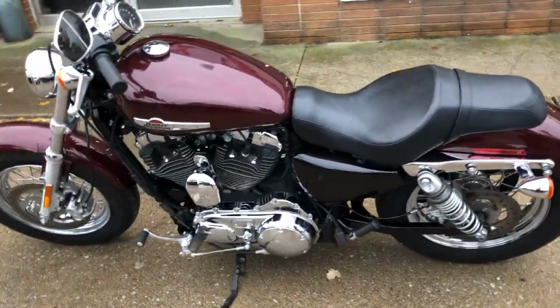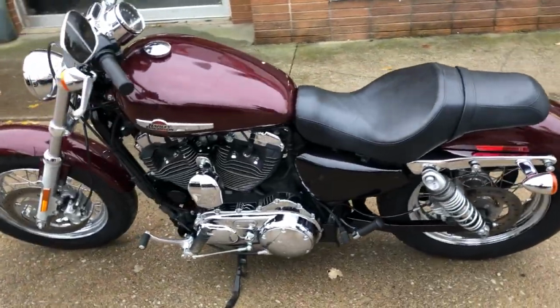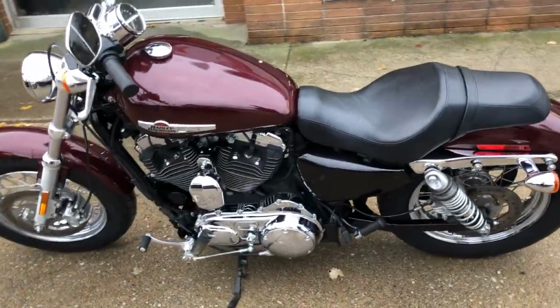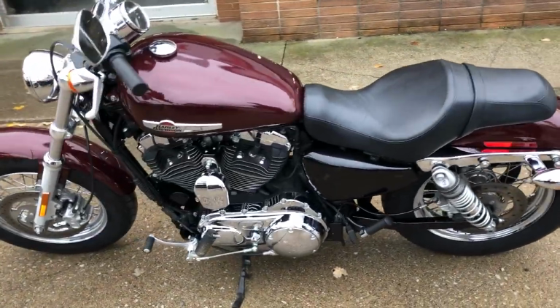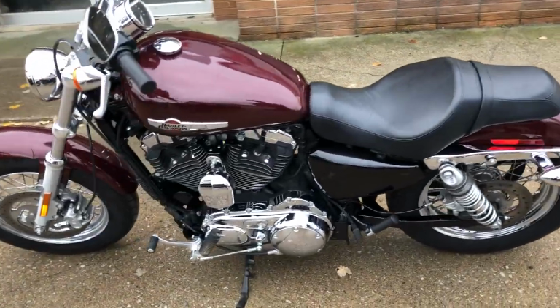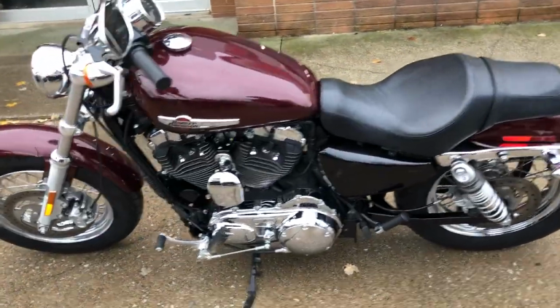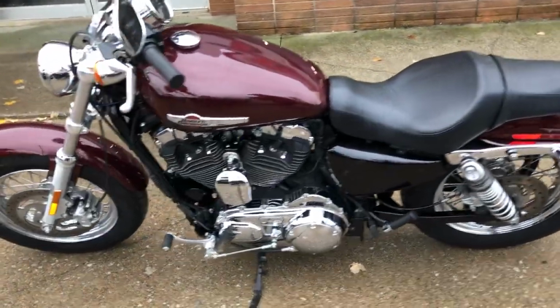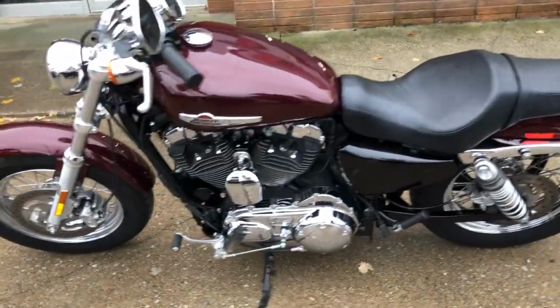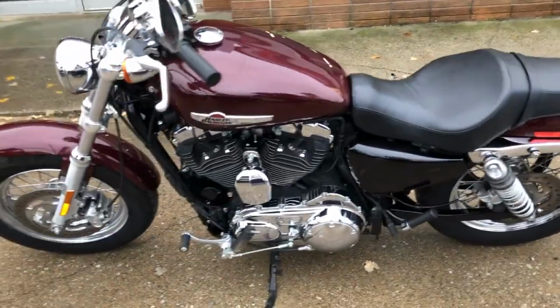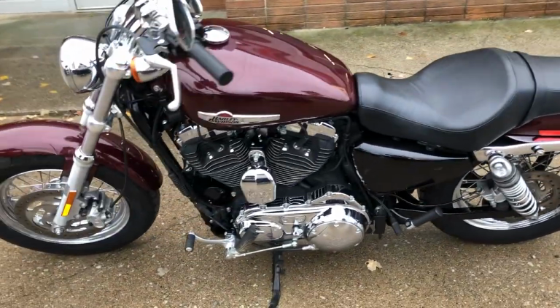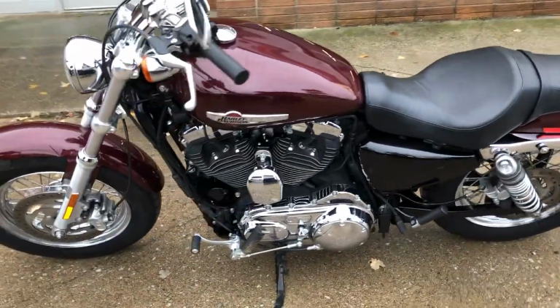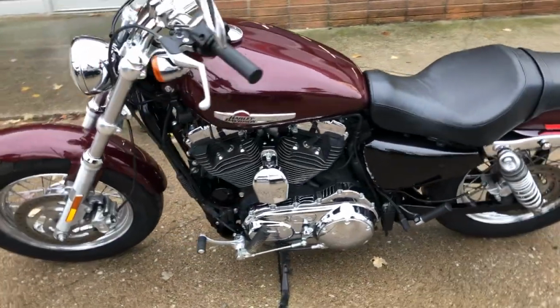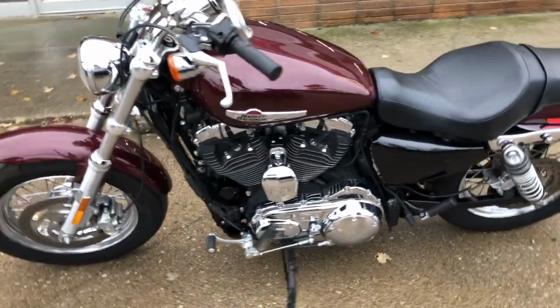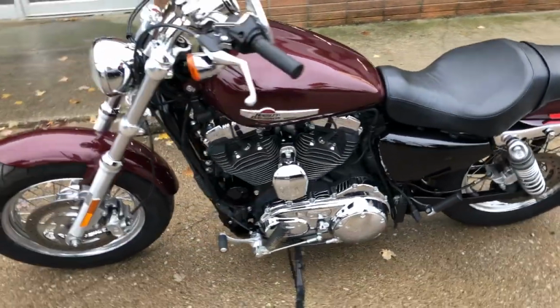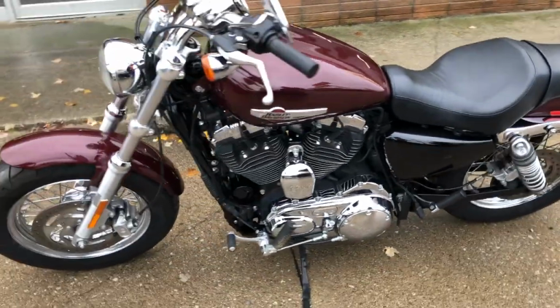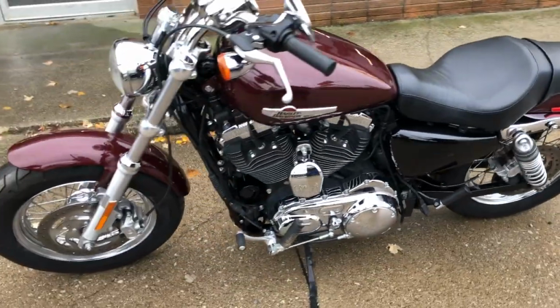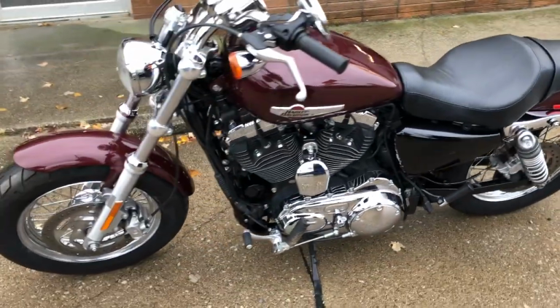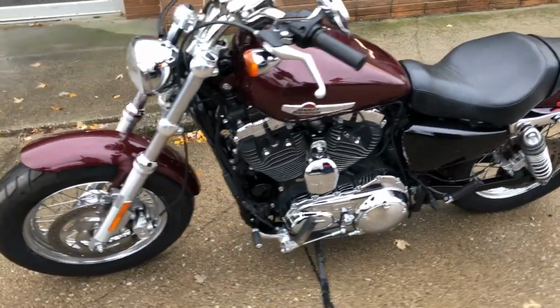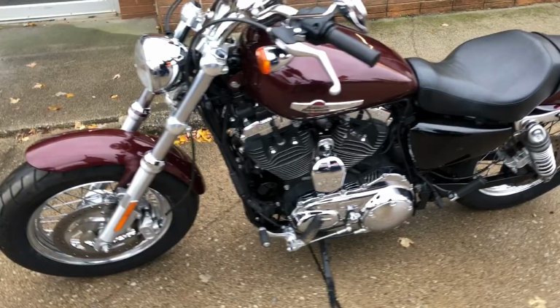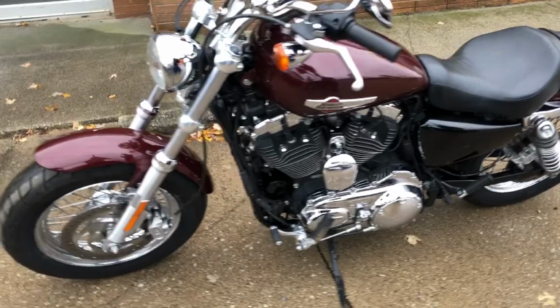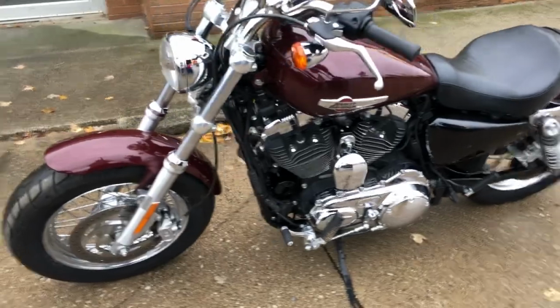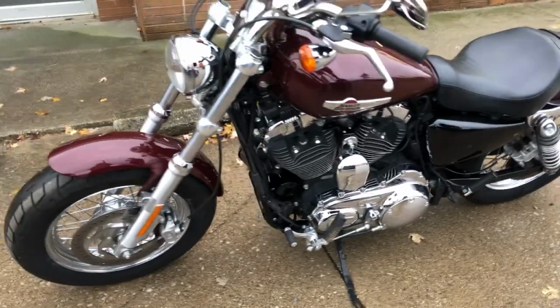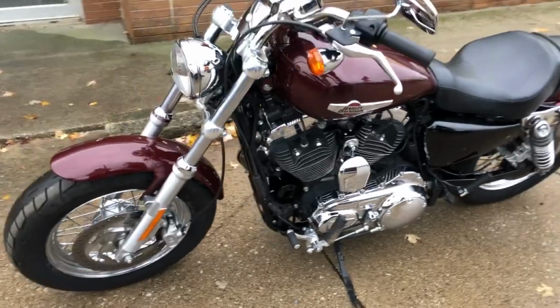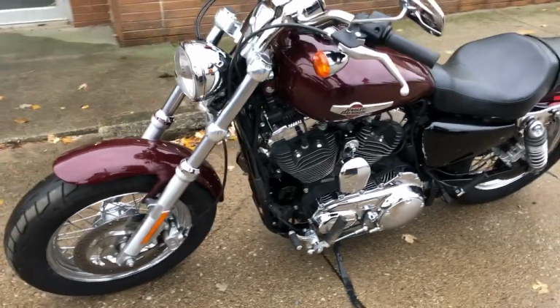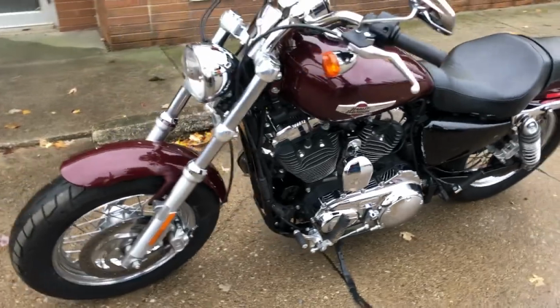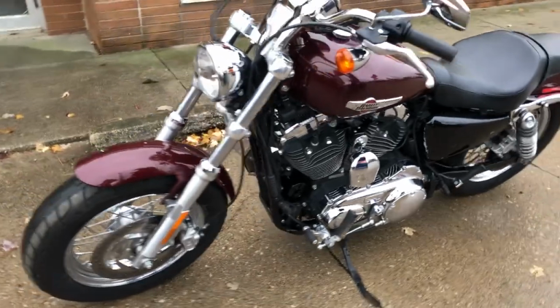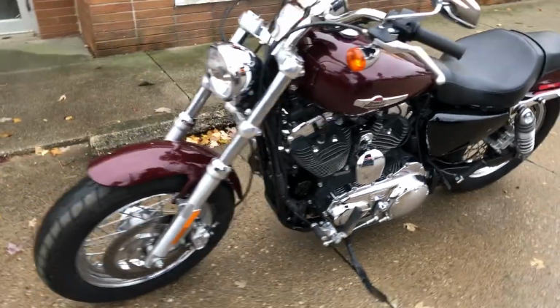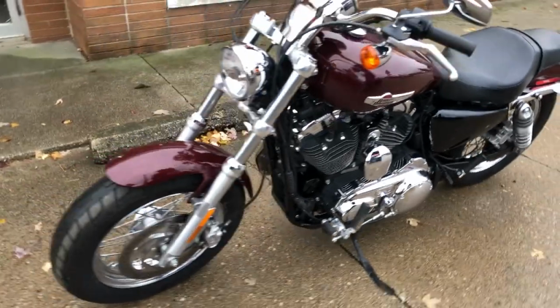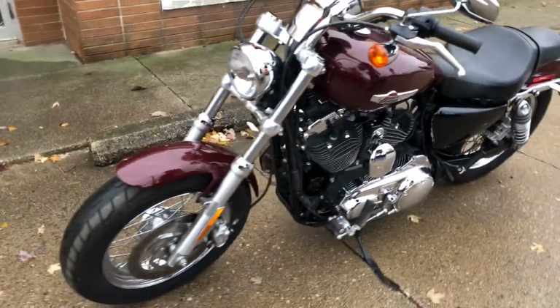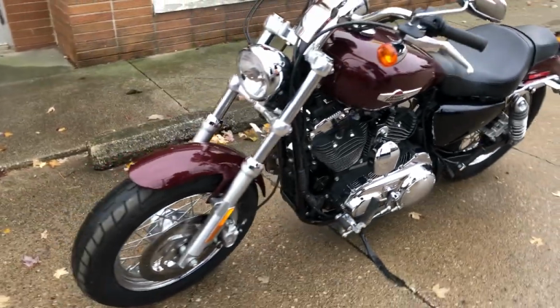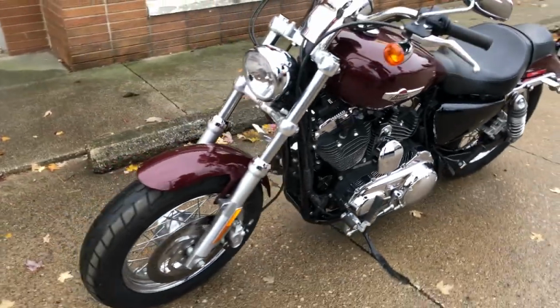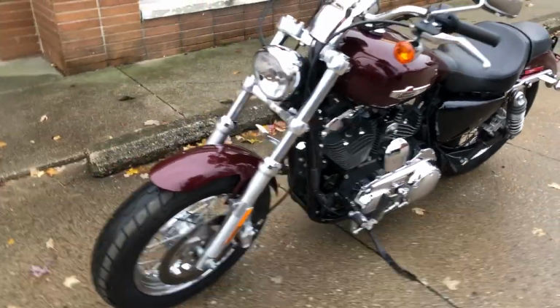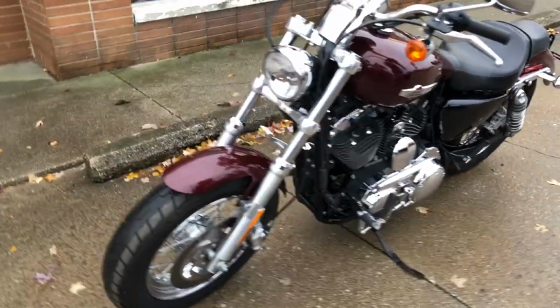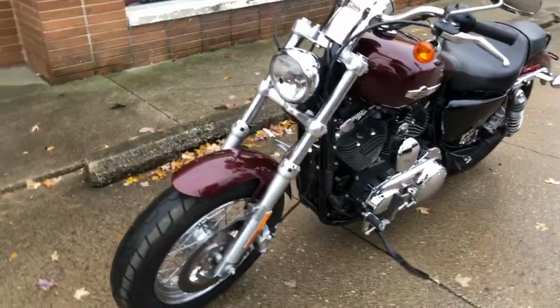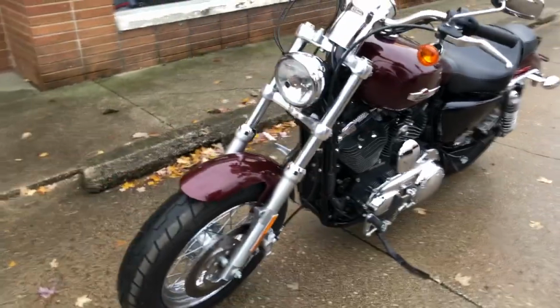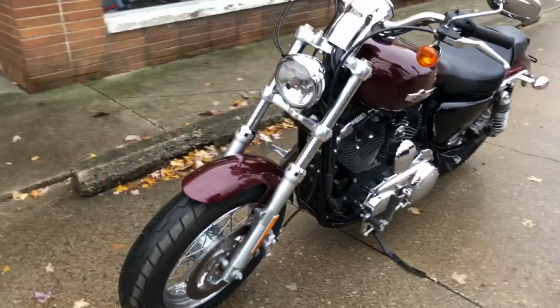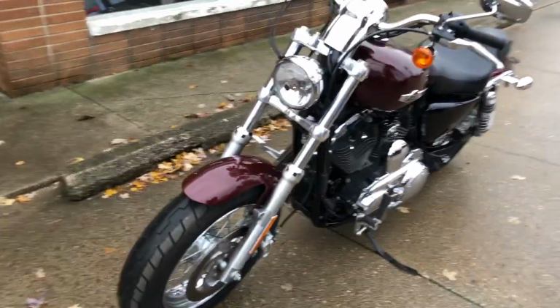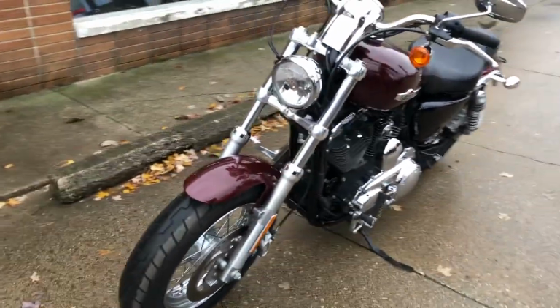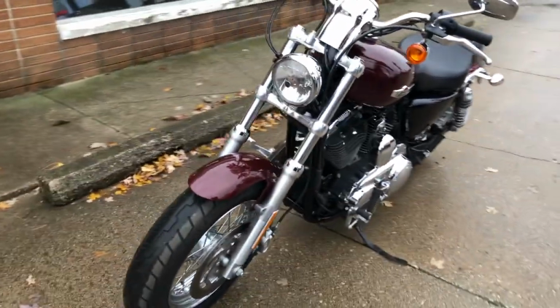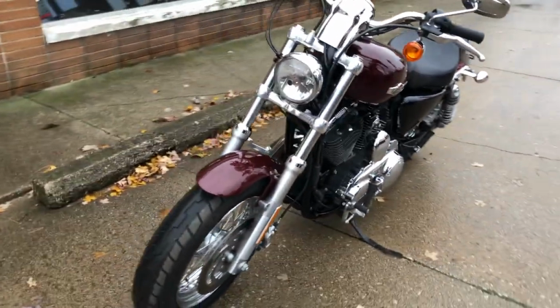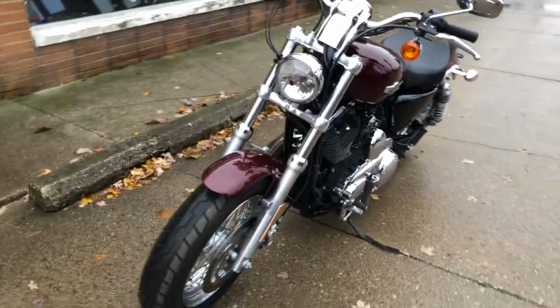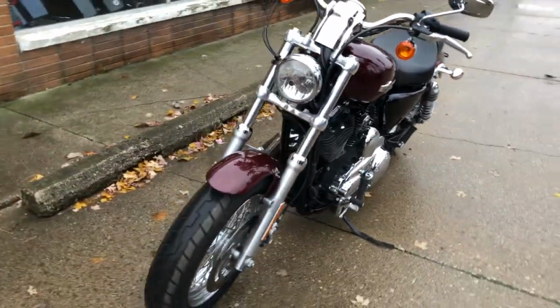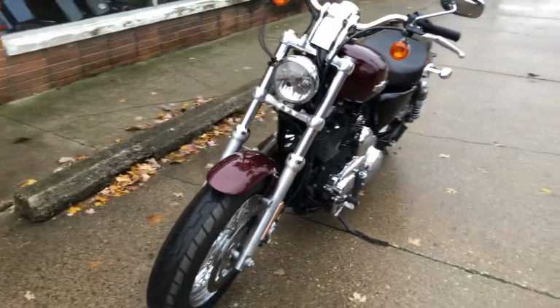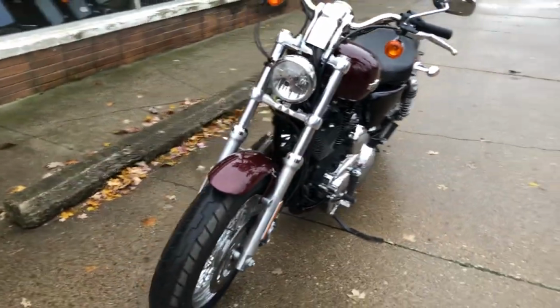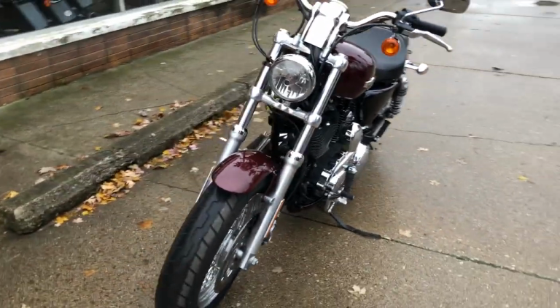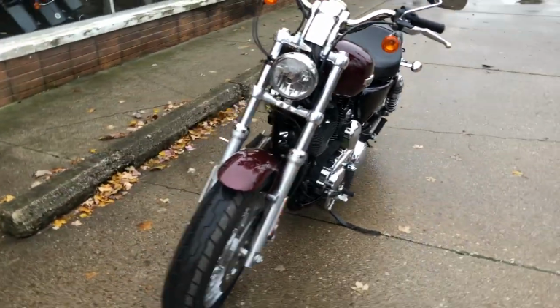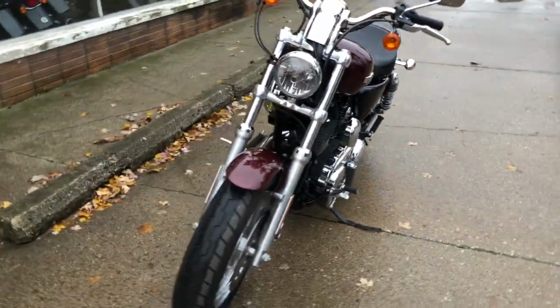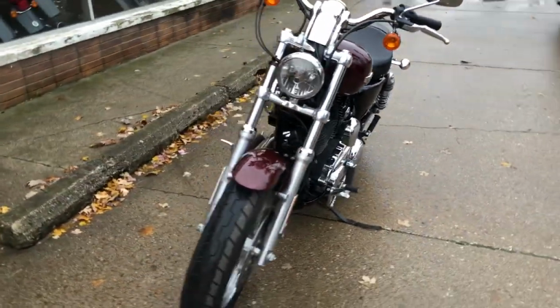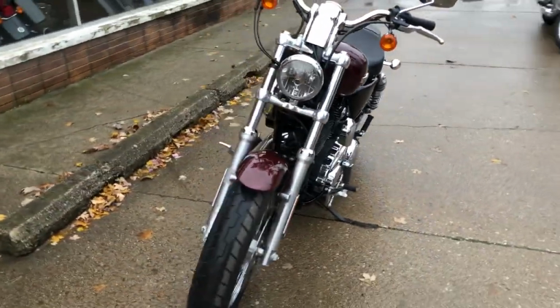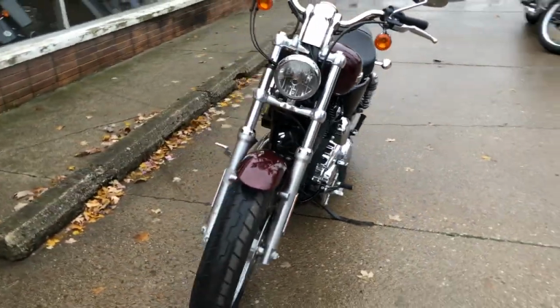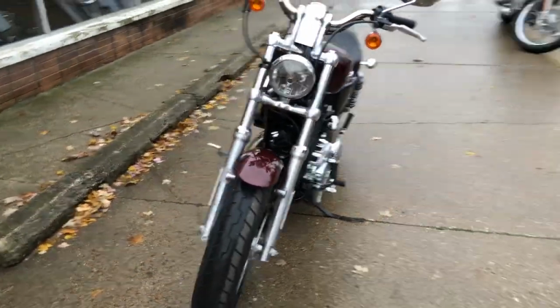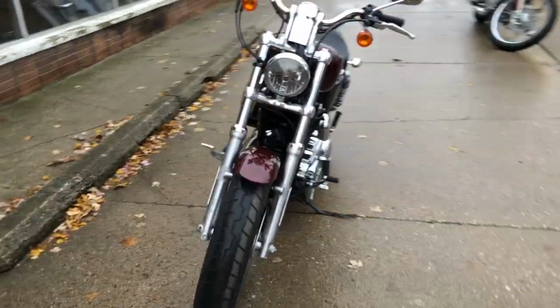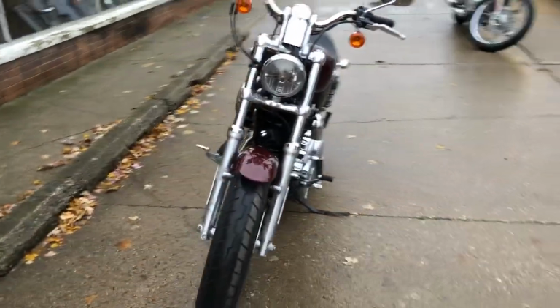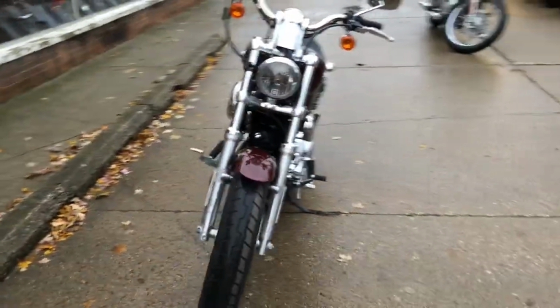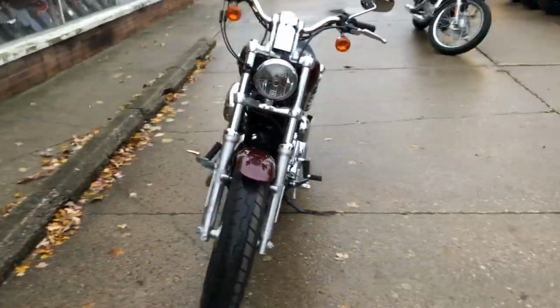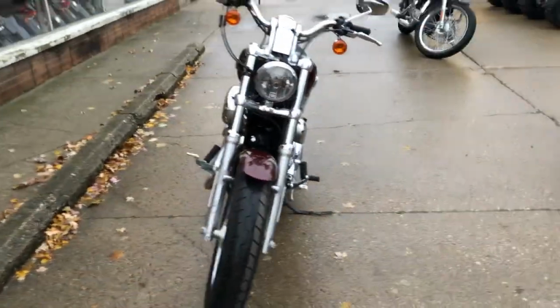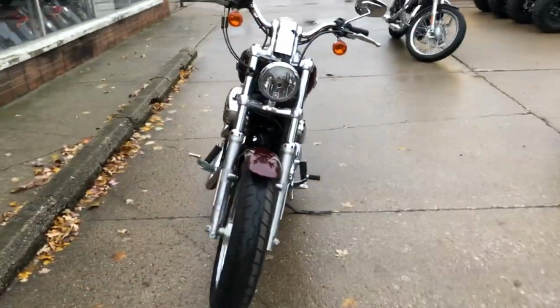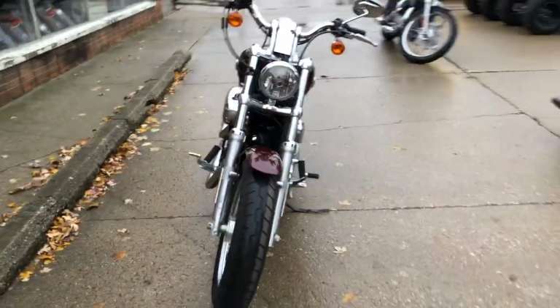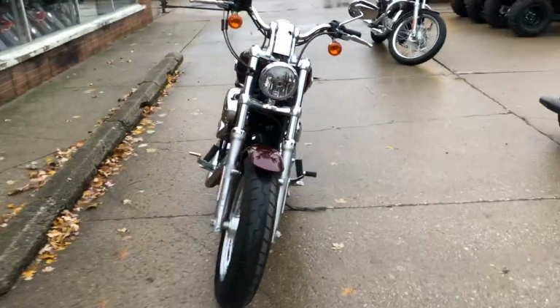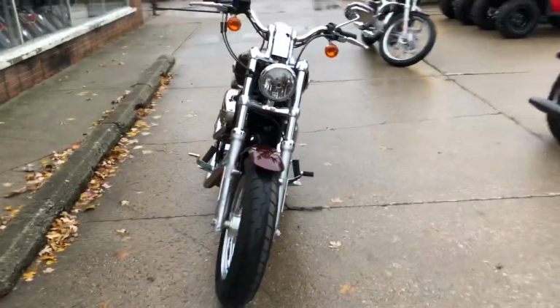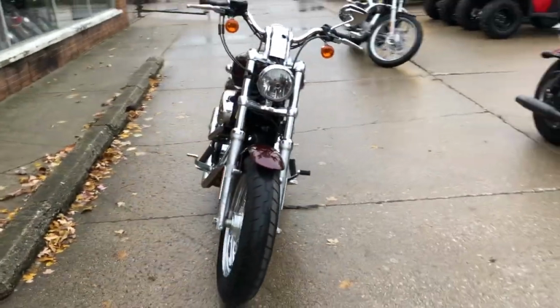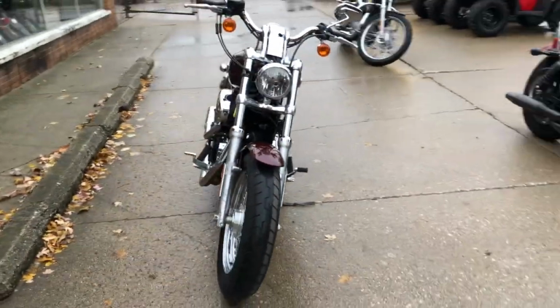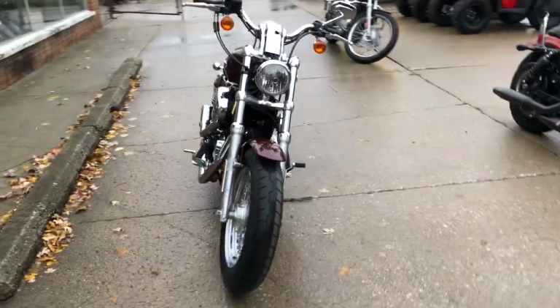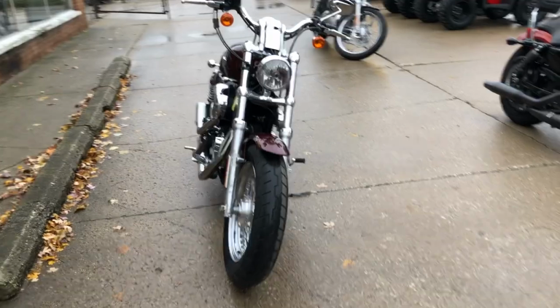And it's got a Cobra exhaust that sounds great, guys. Just serviced at the dealership — all the fluids have been changed. Gas and go on this one.